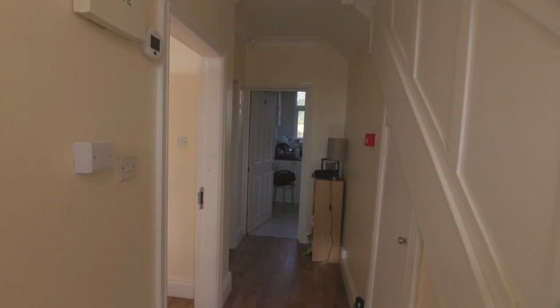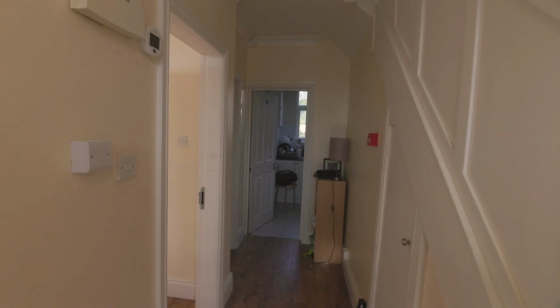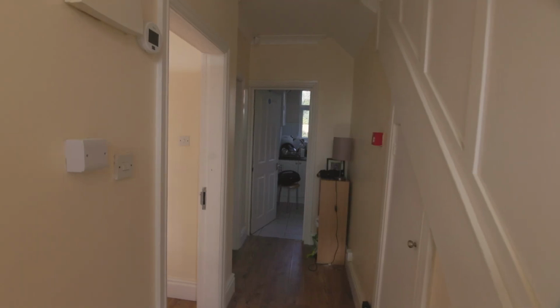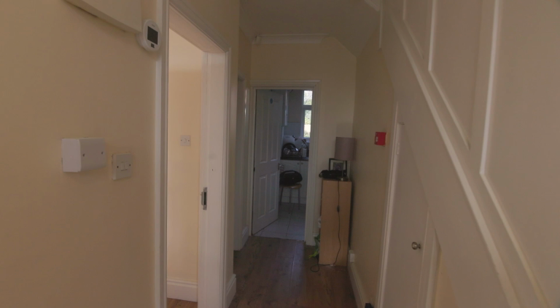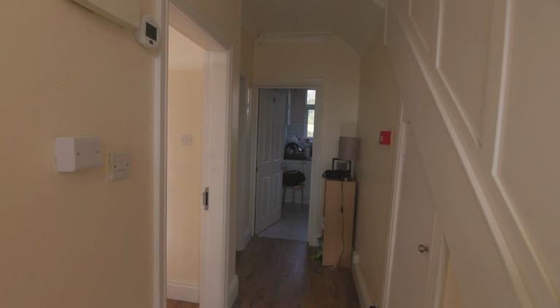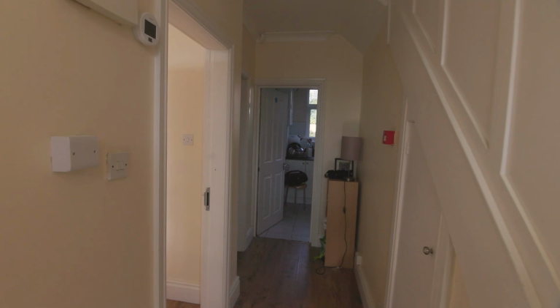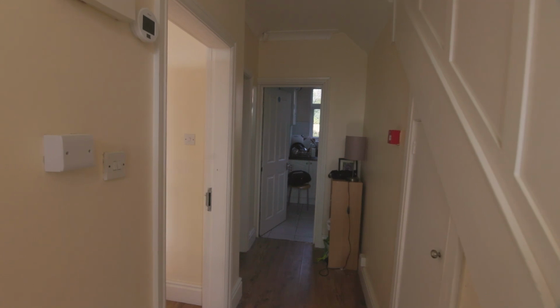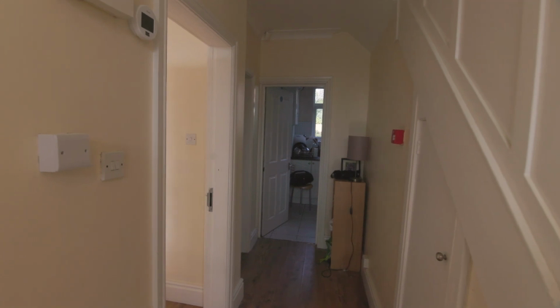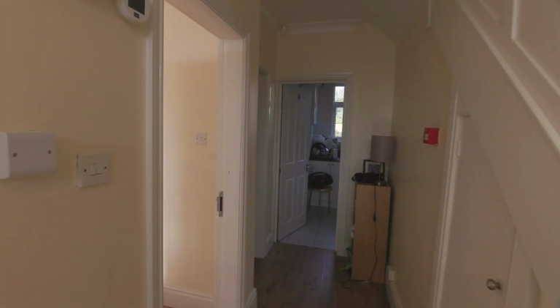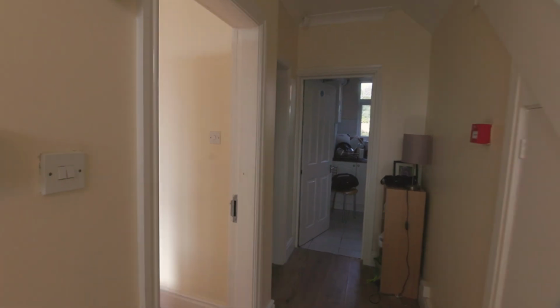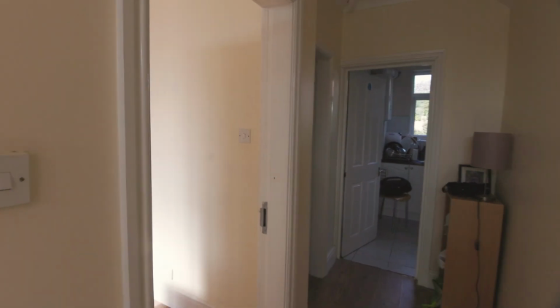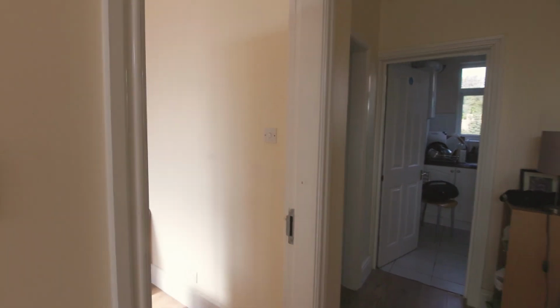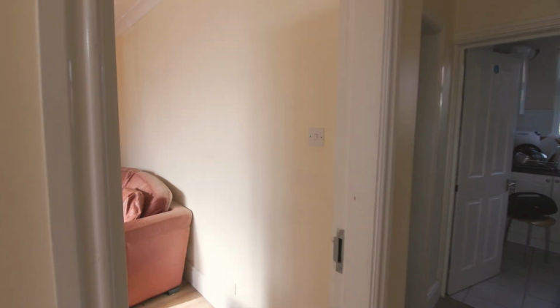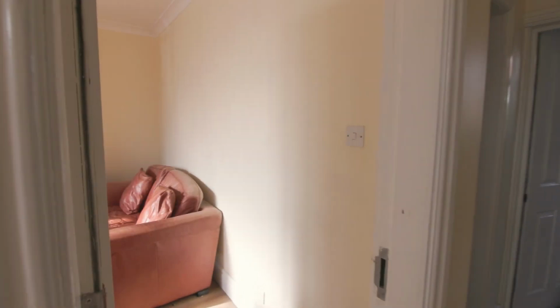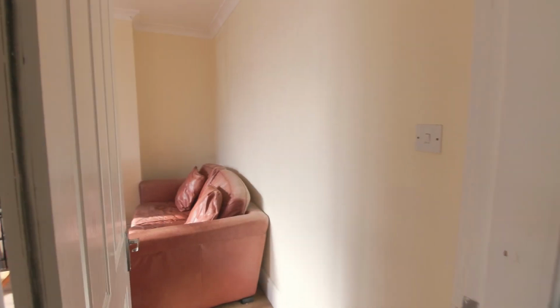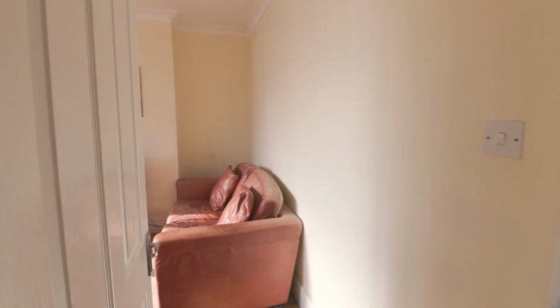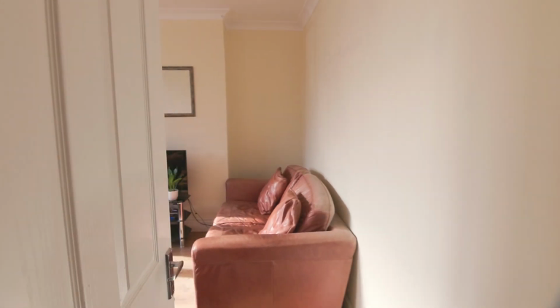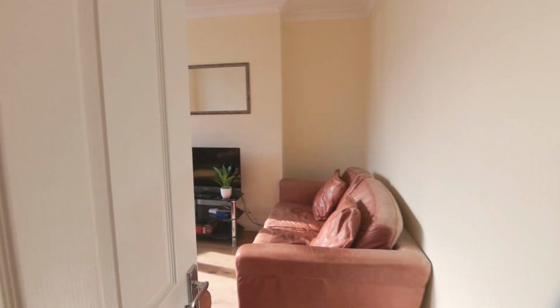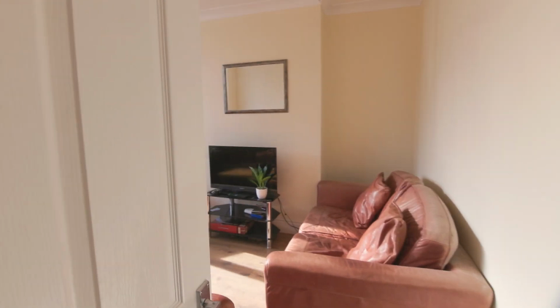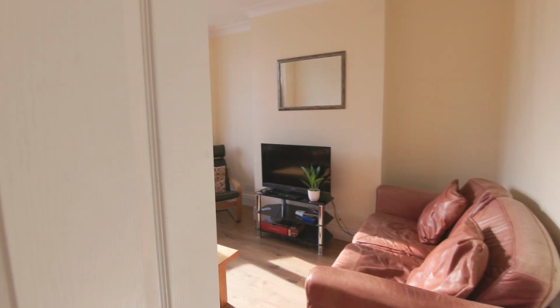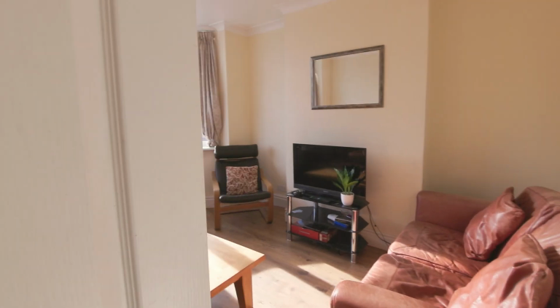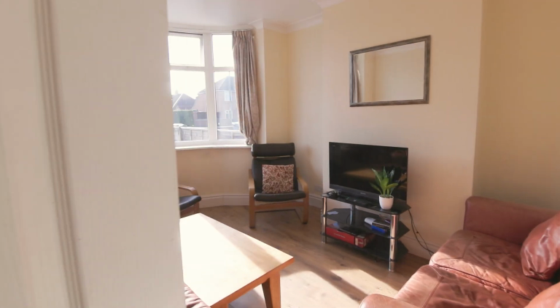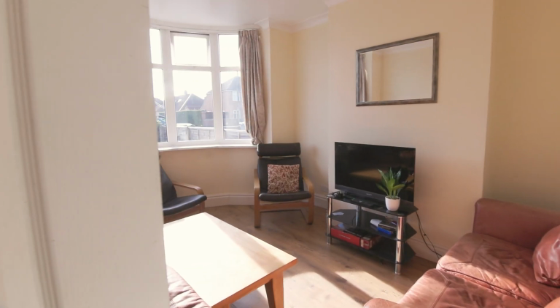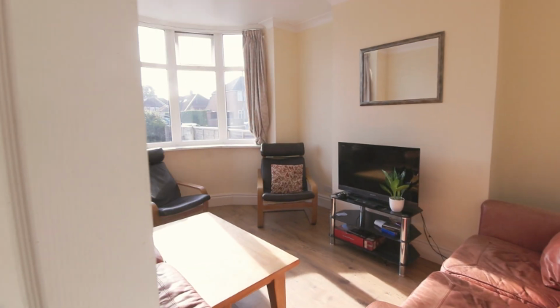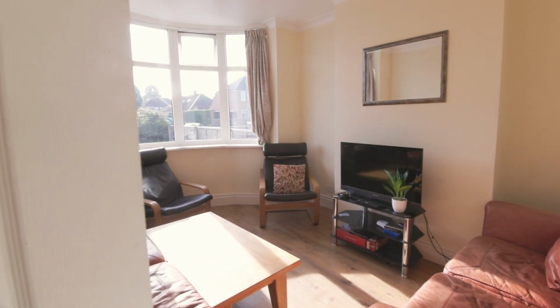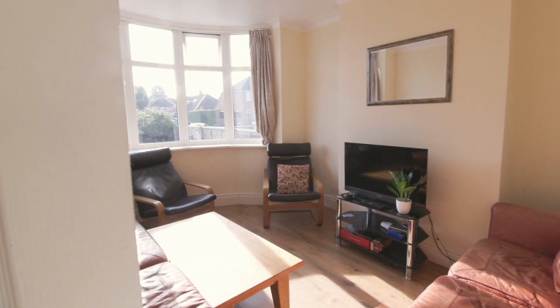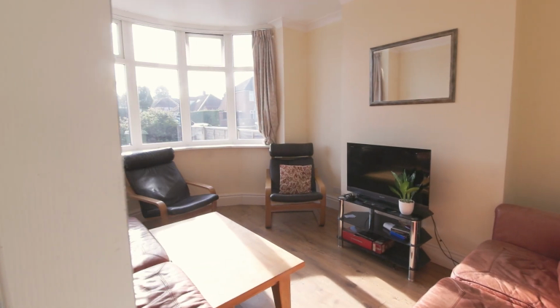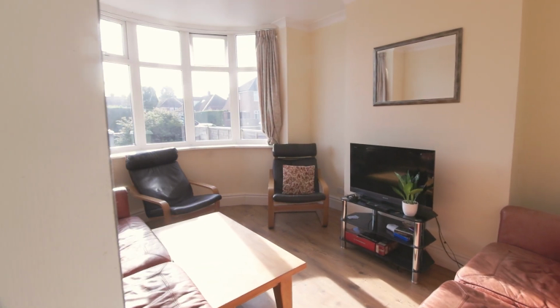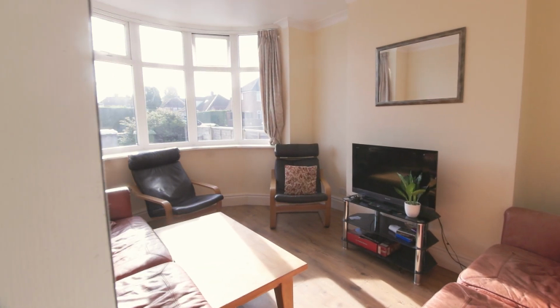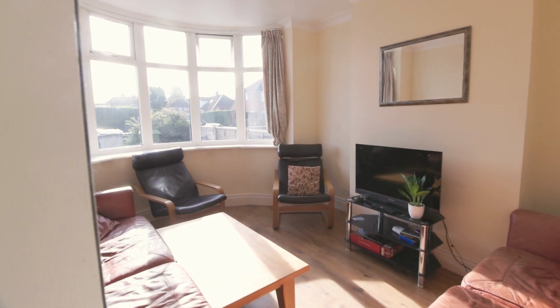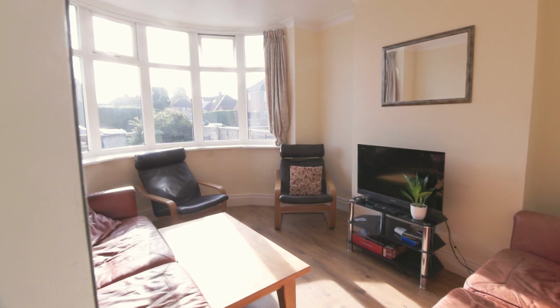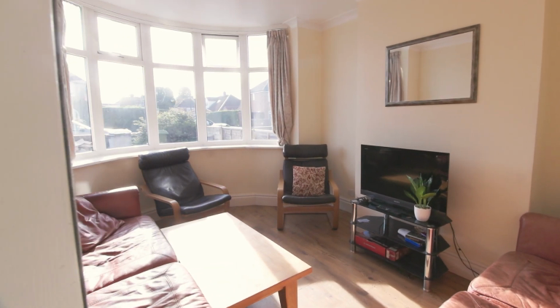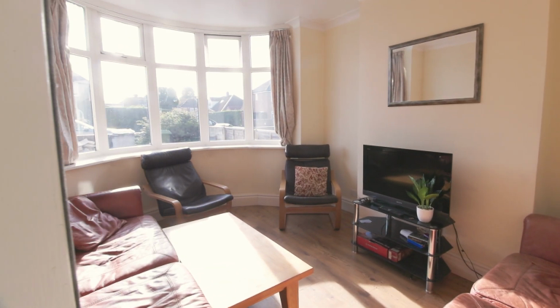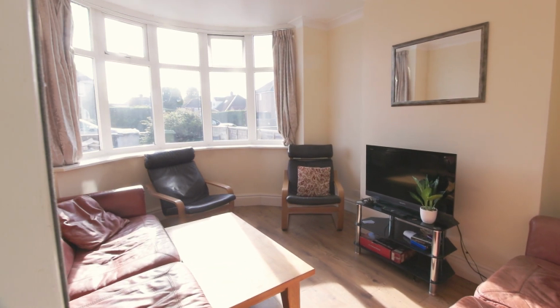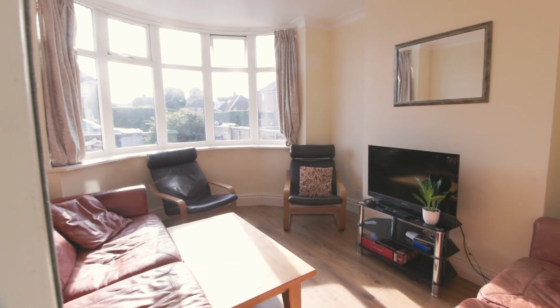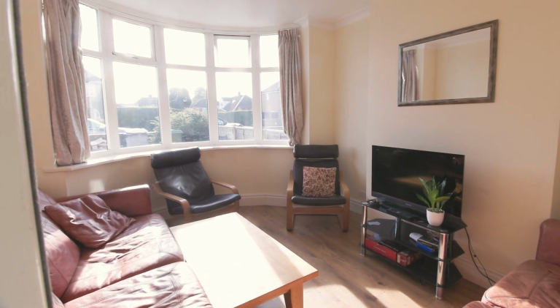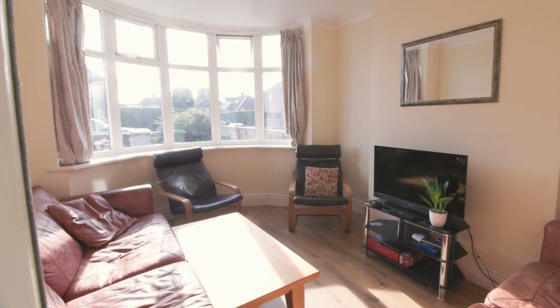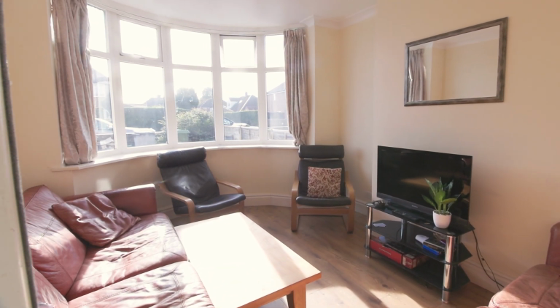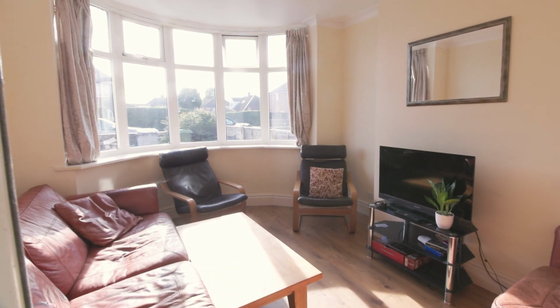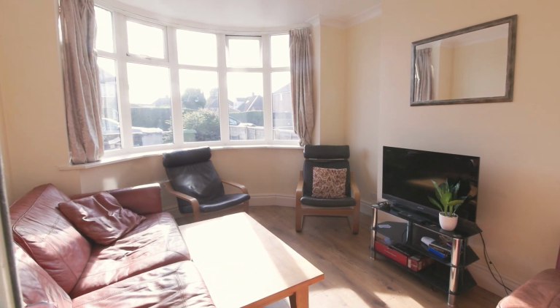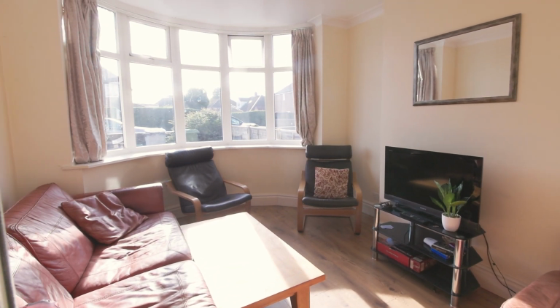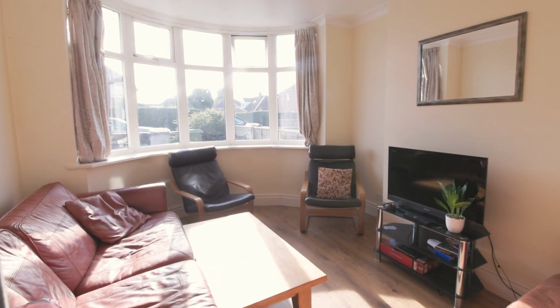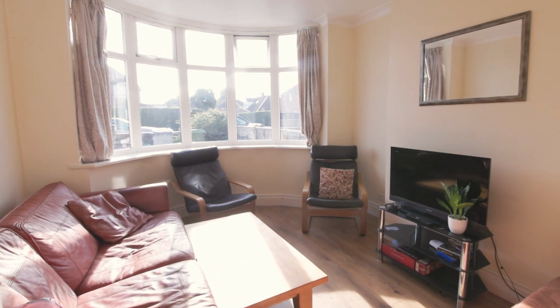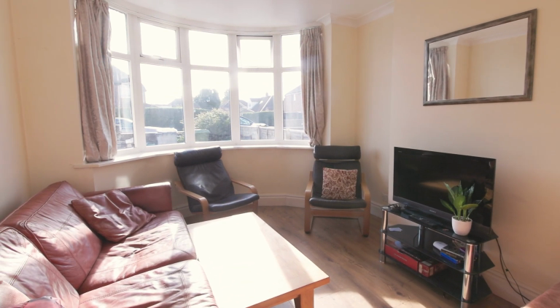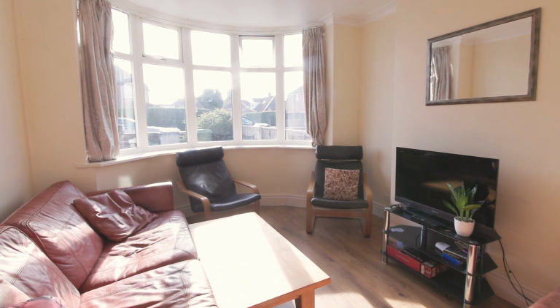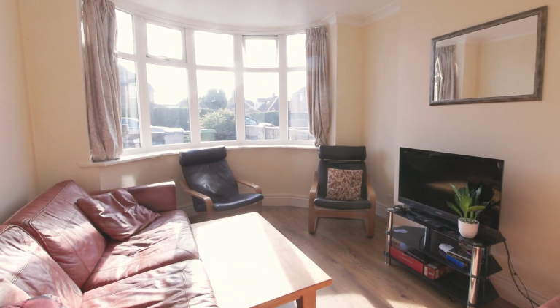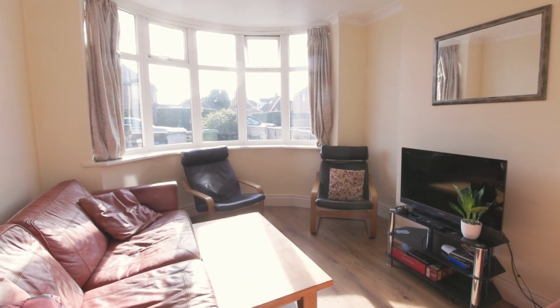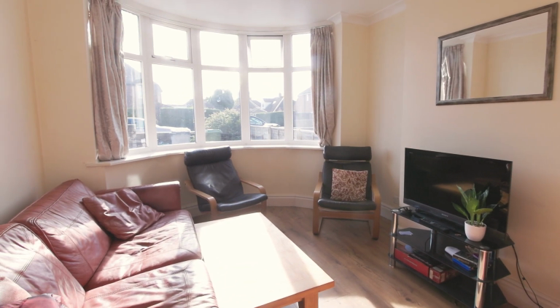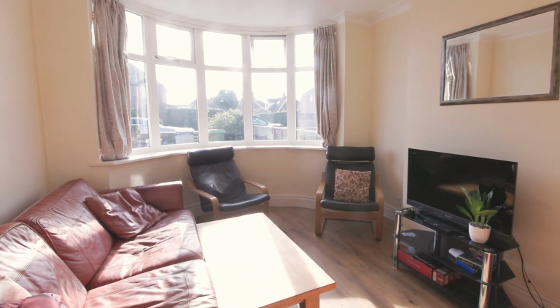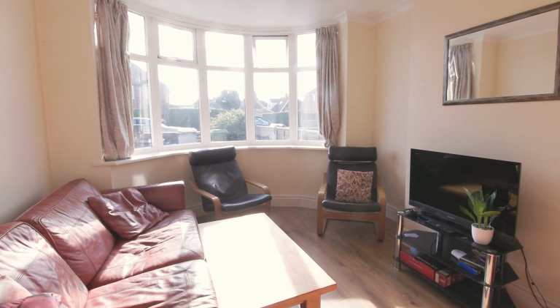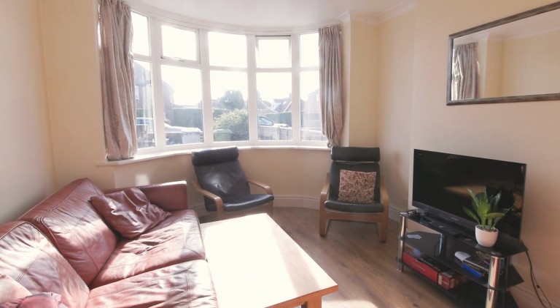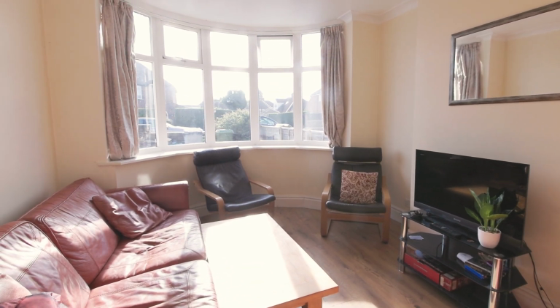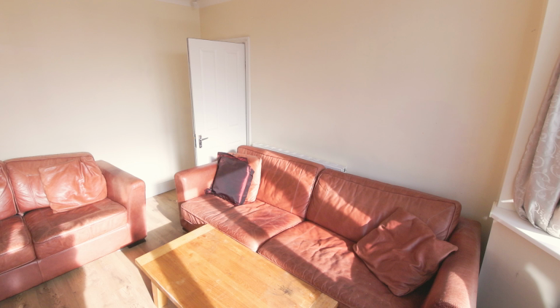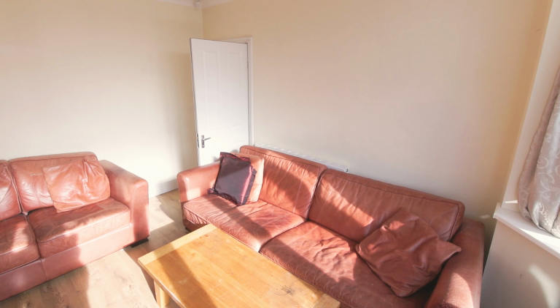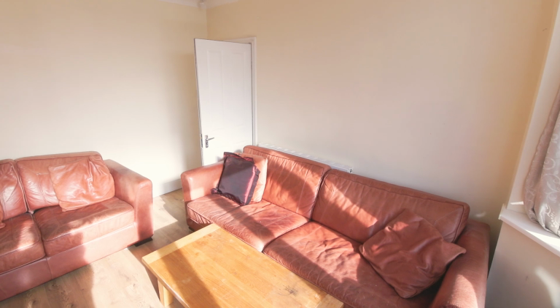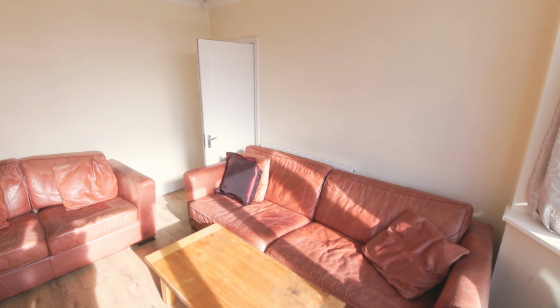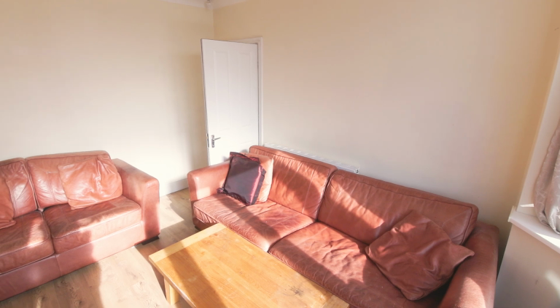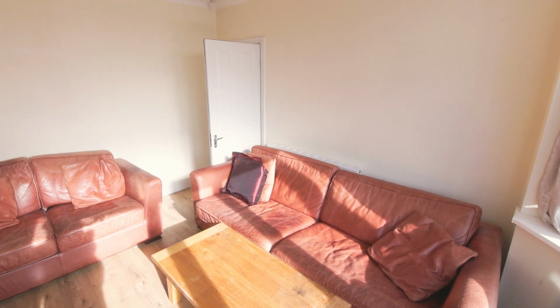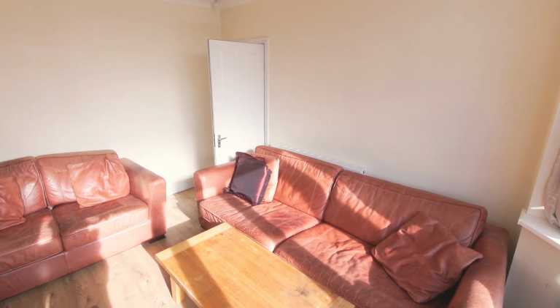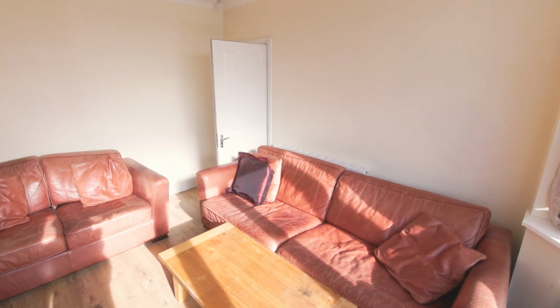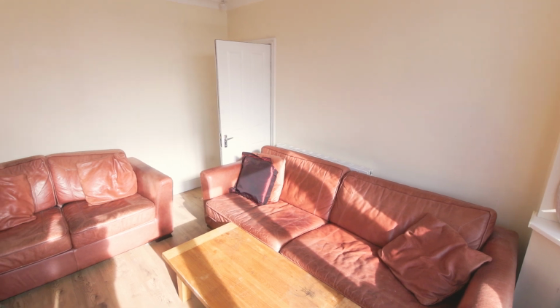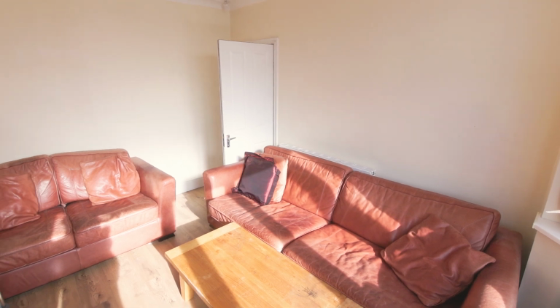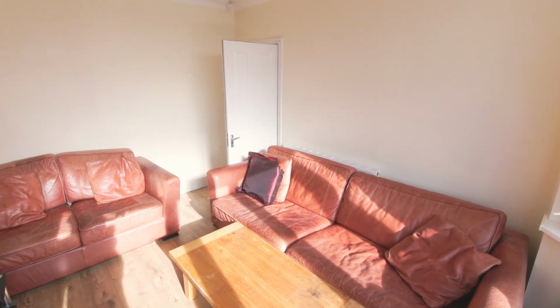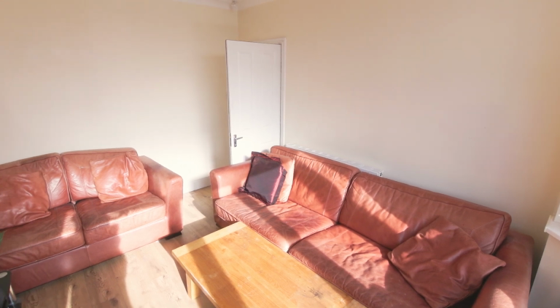Entering the property on the left, we come into the bright living space. This cosy room has everything you need to relax after a long day at university.